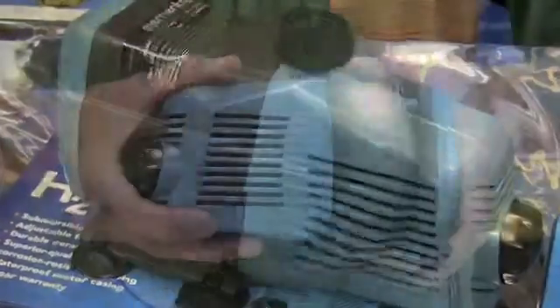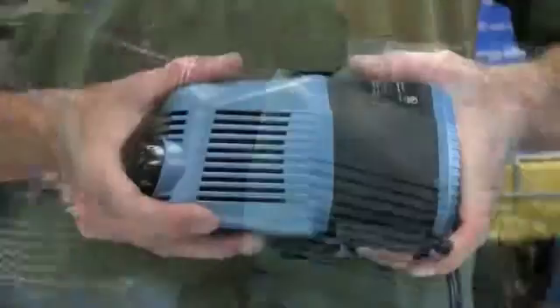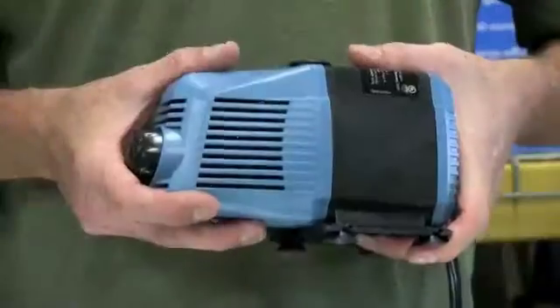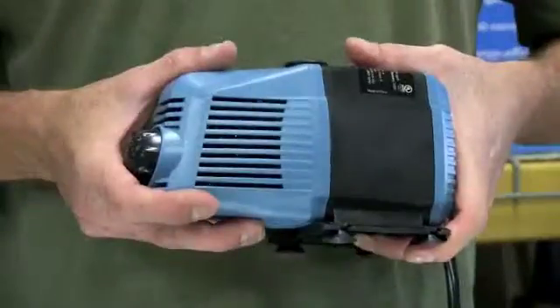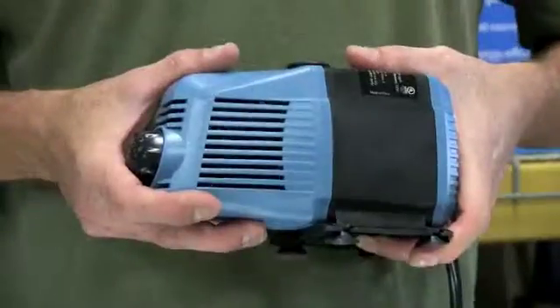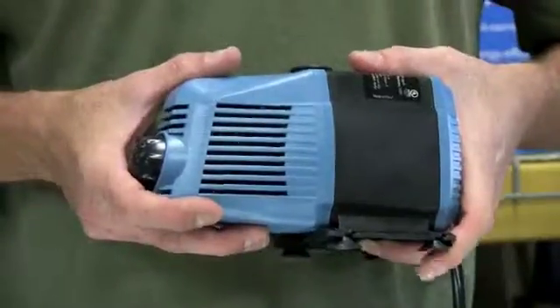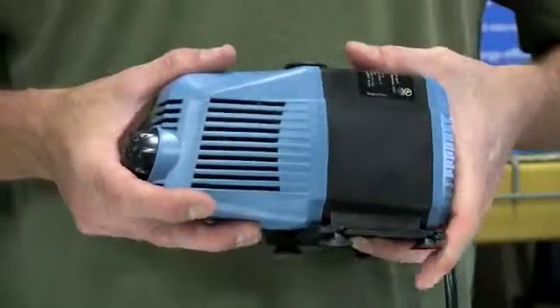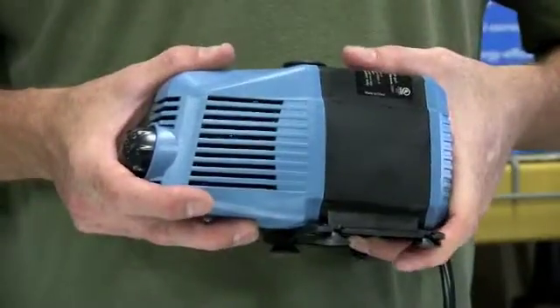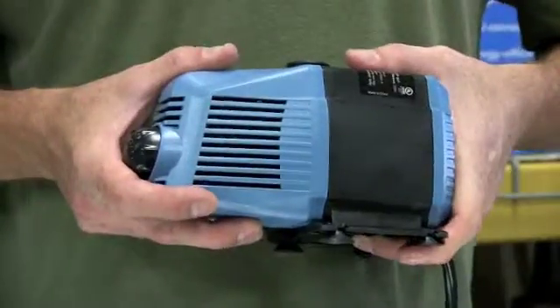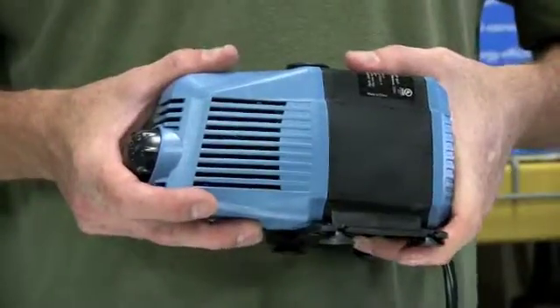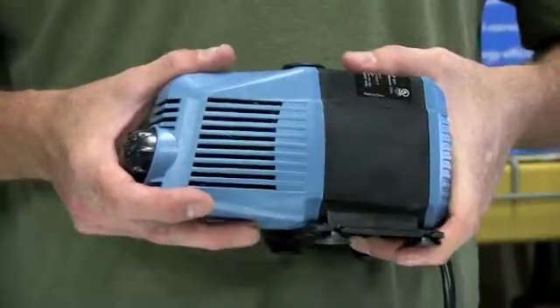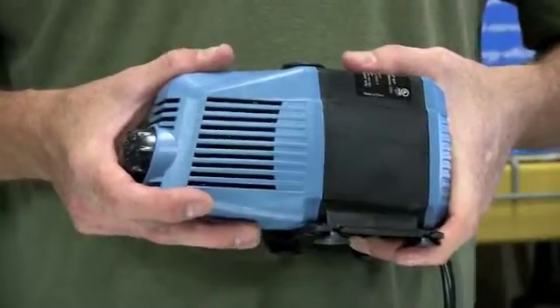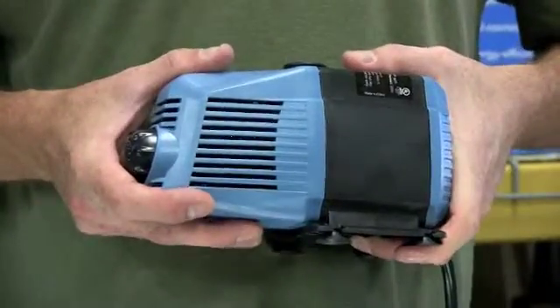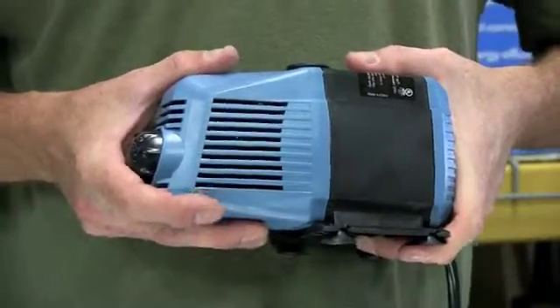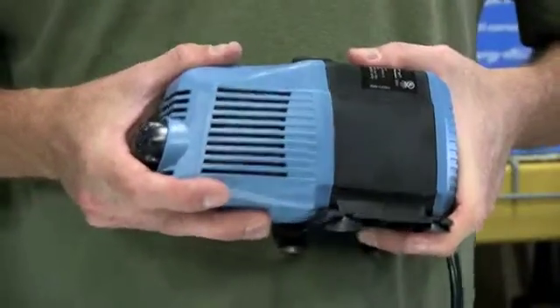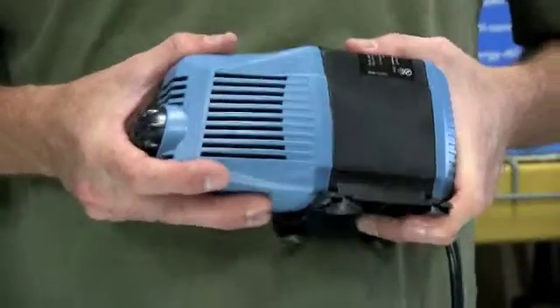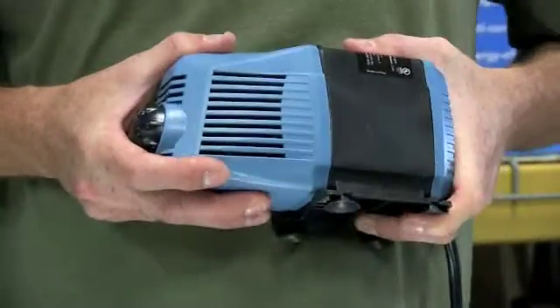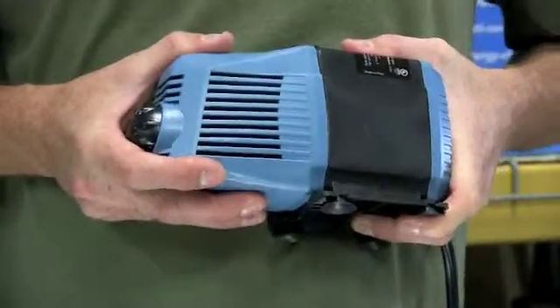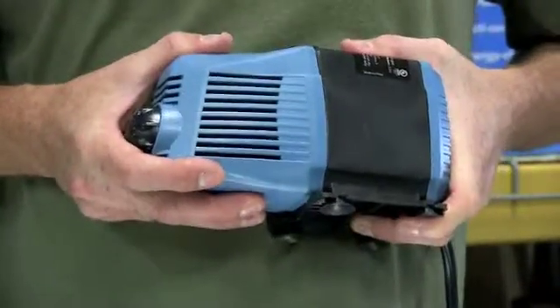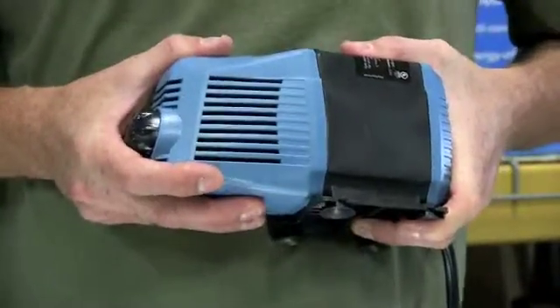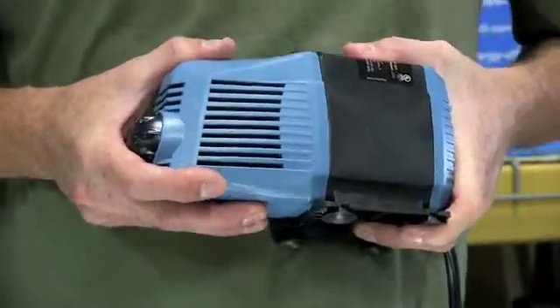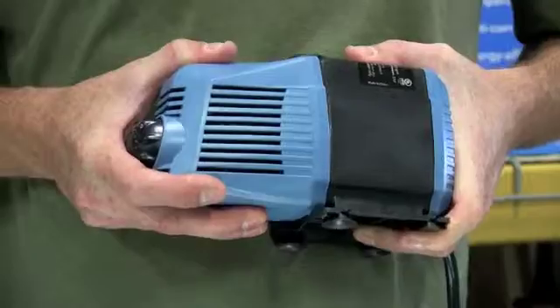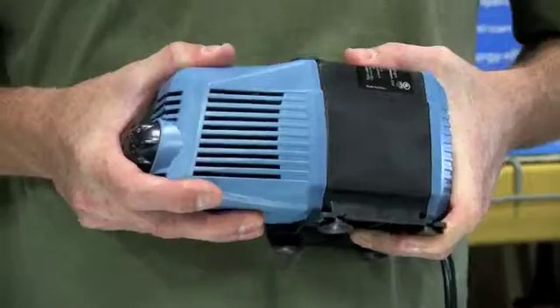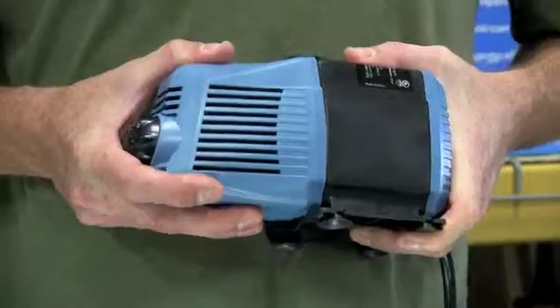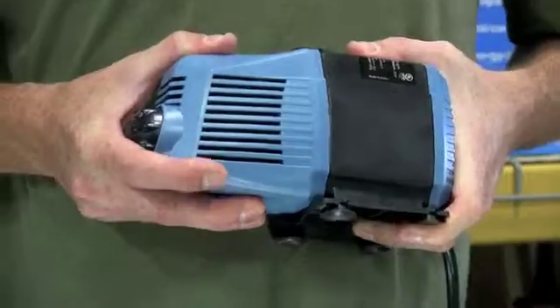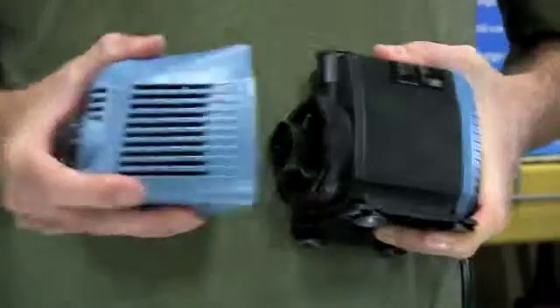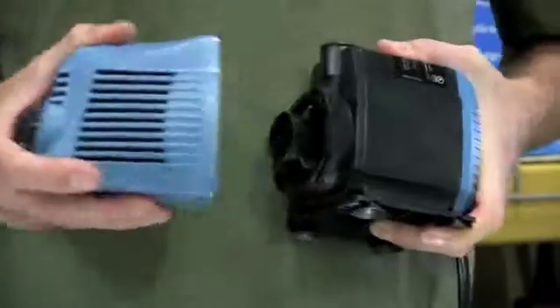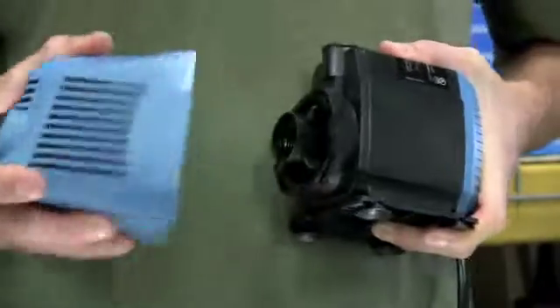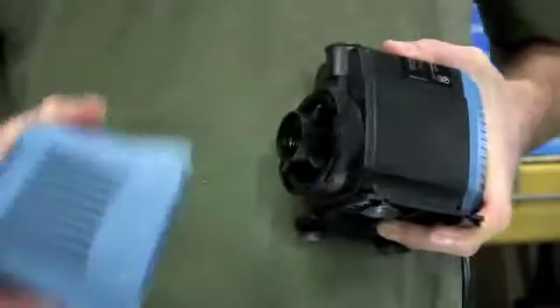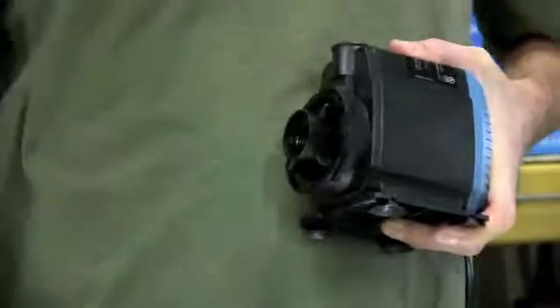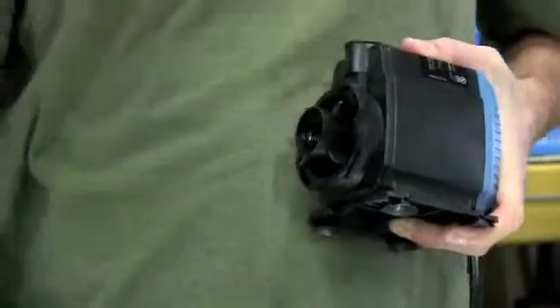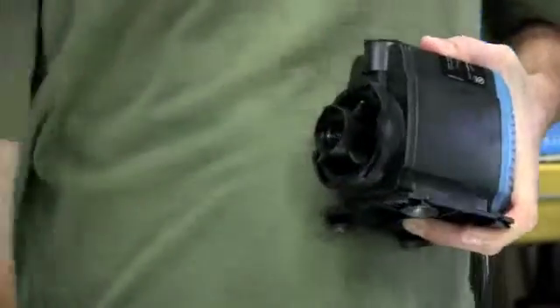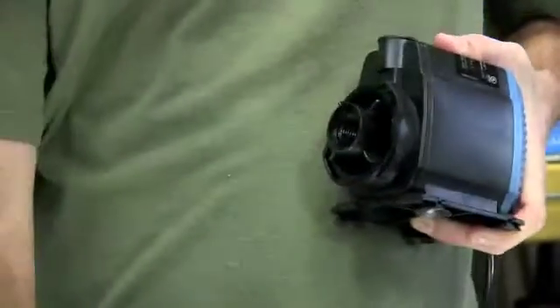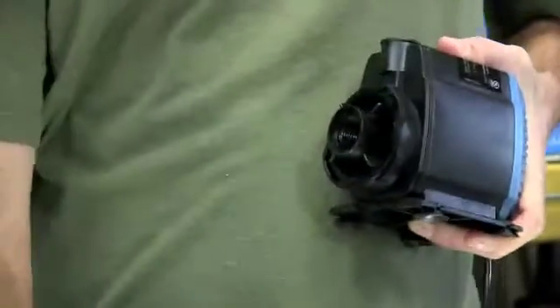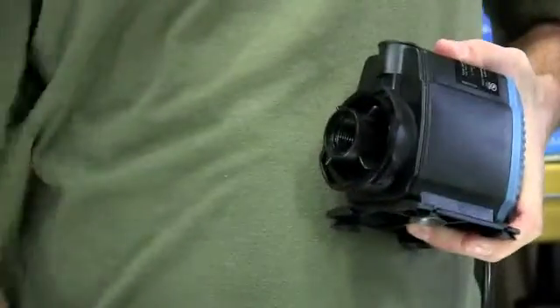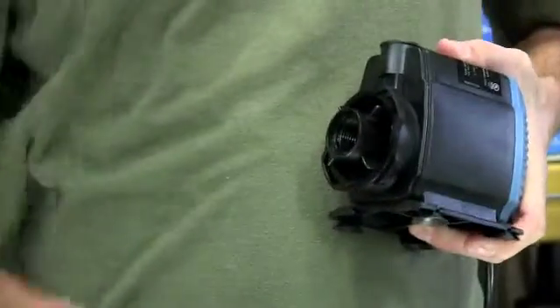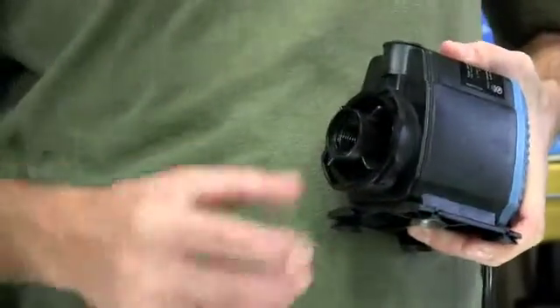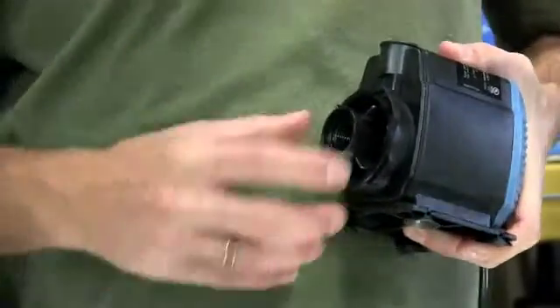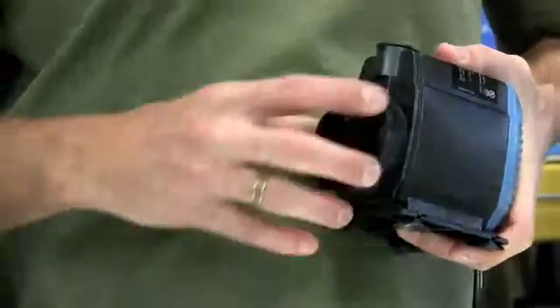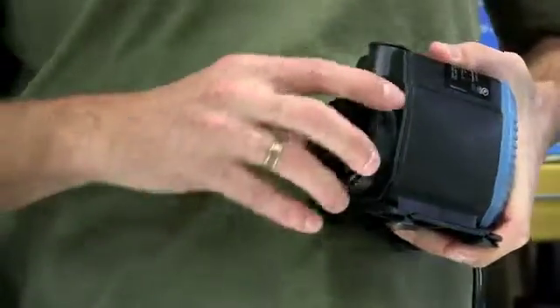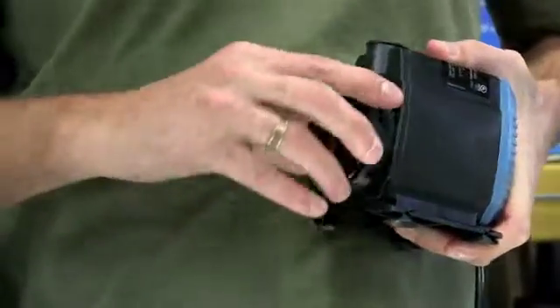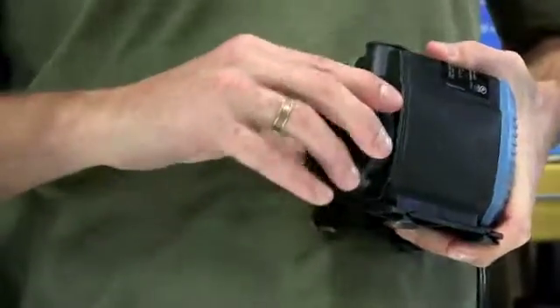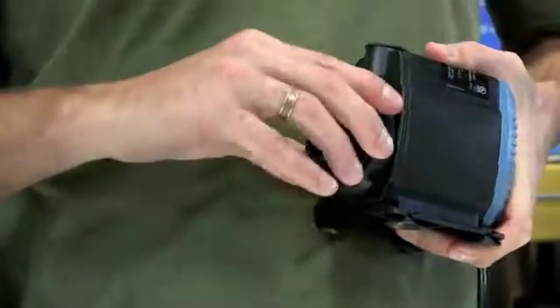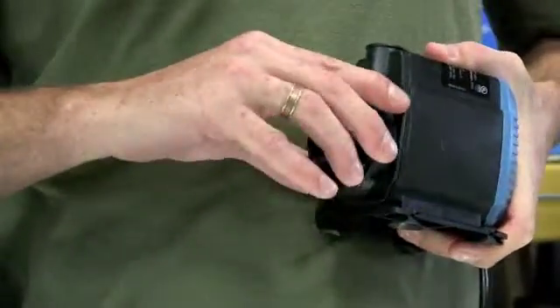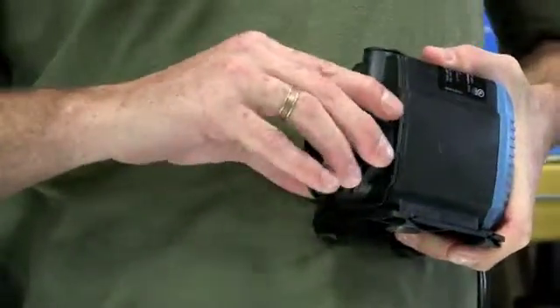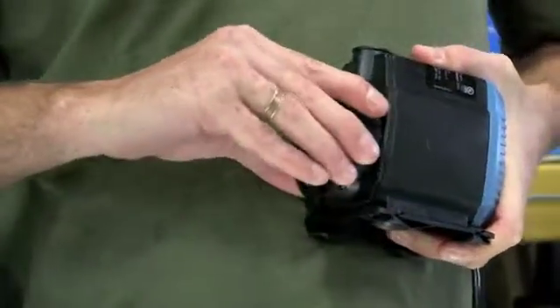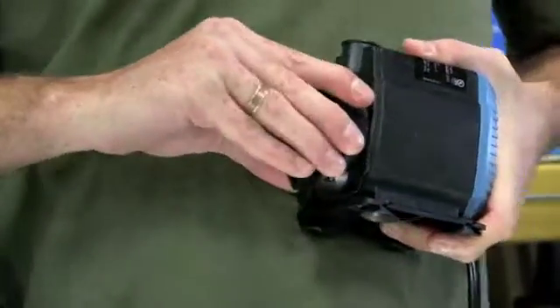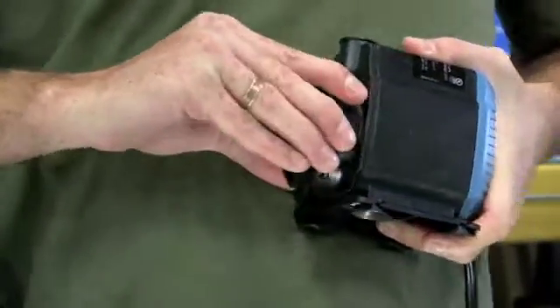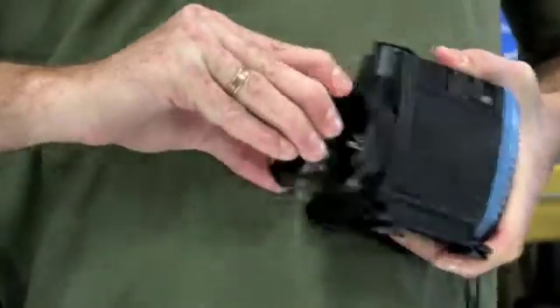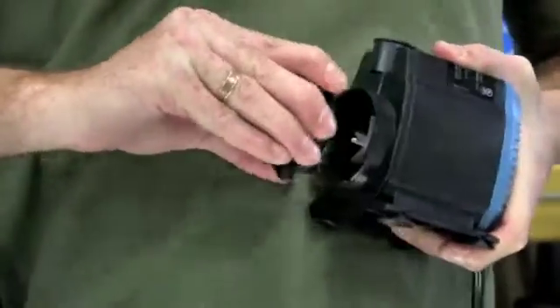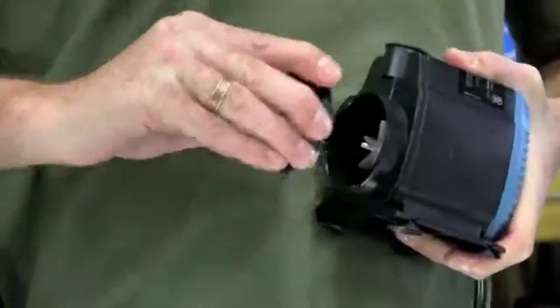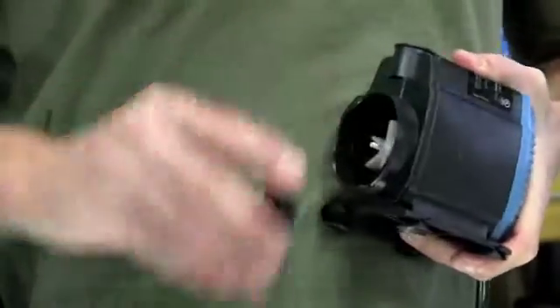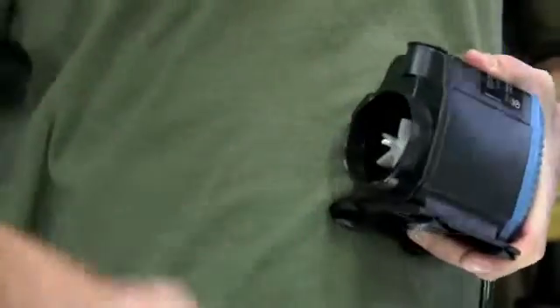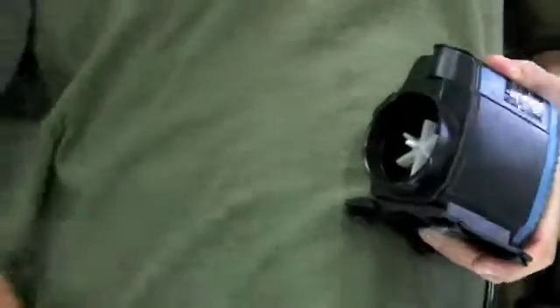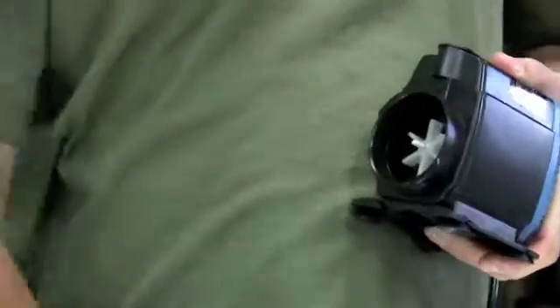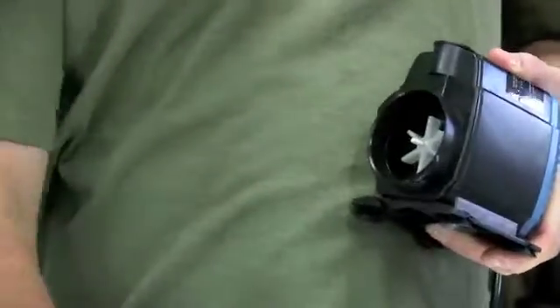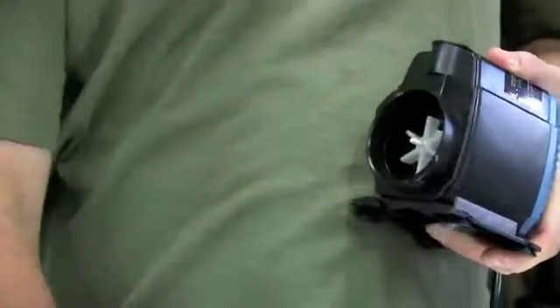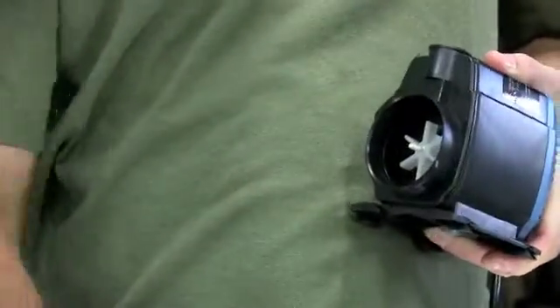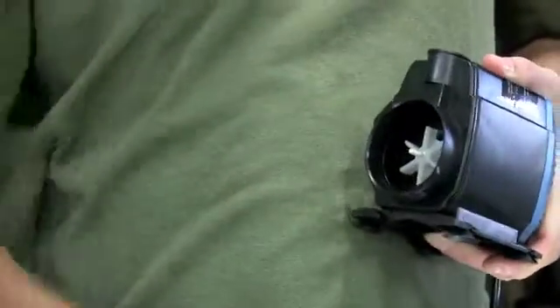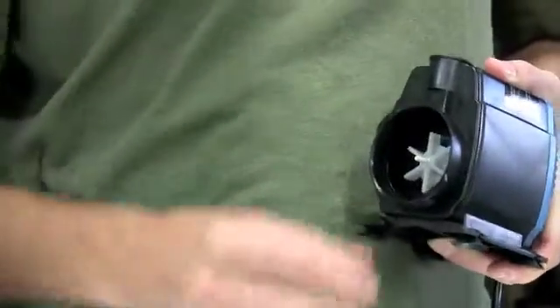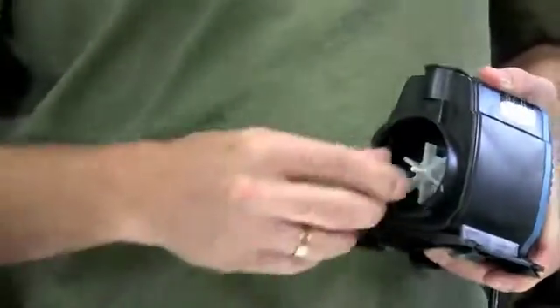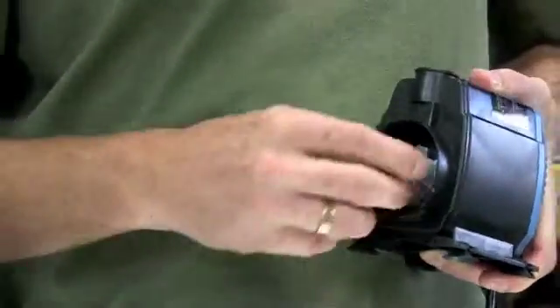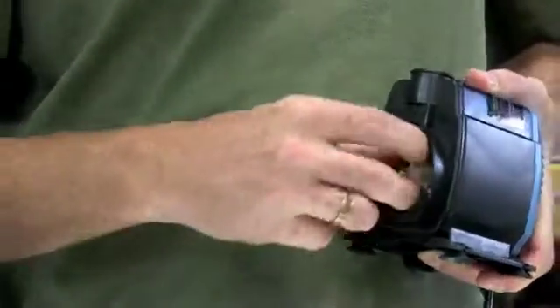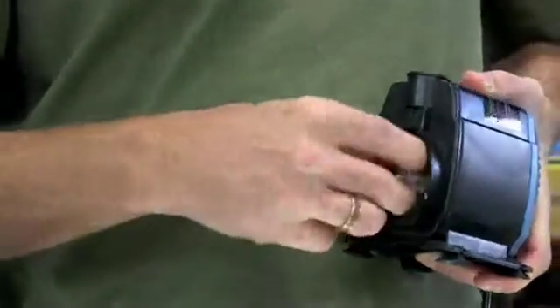All Elemental Solutions H2O pumps have a ceramic shaft. Ceramic shafts mean lower heat, and lower heat means longer life.